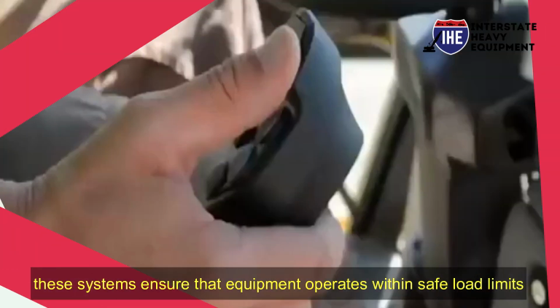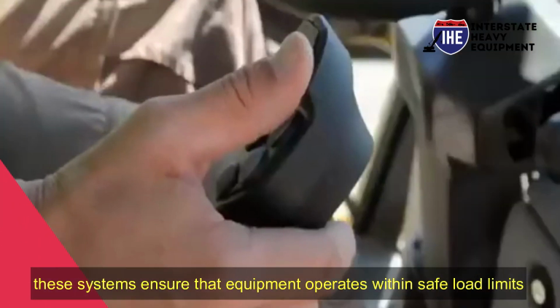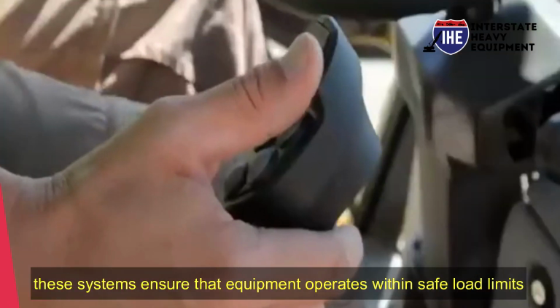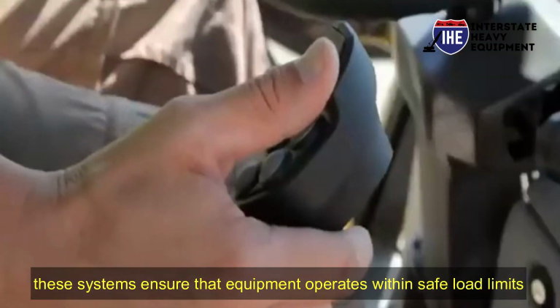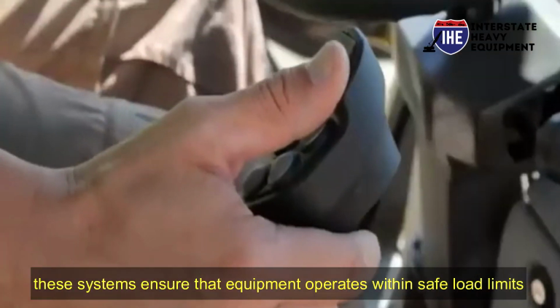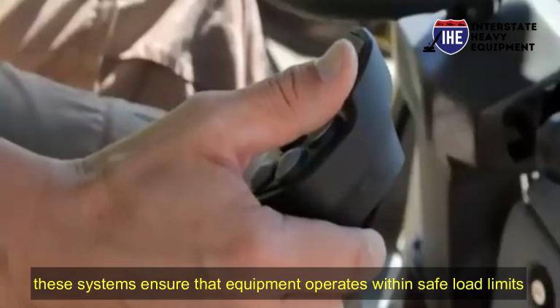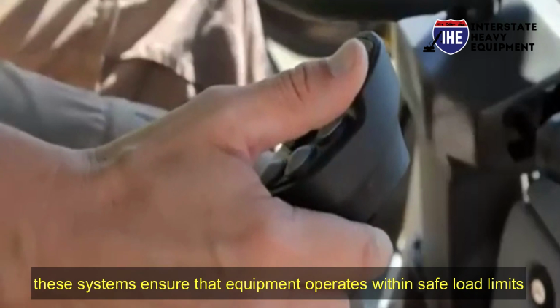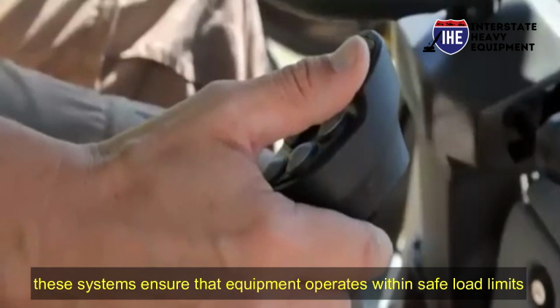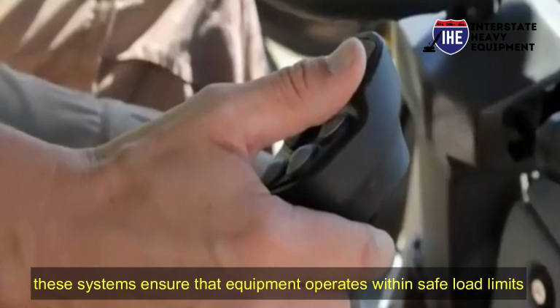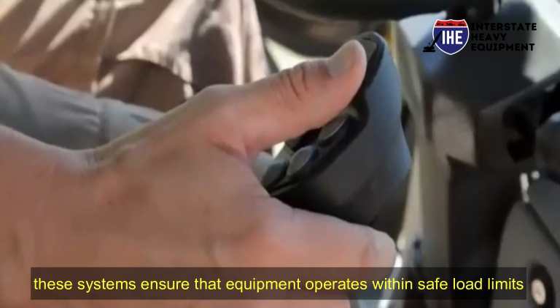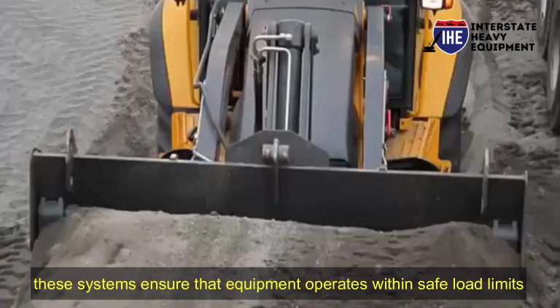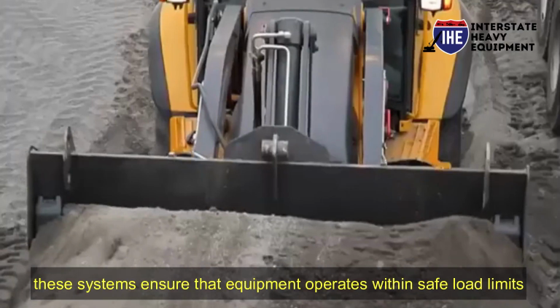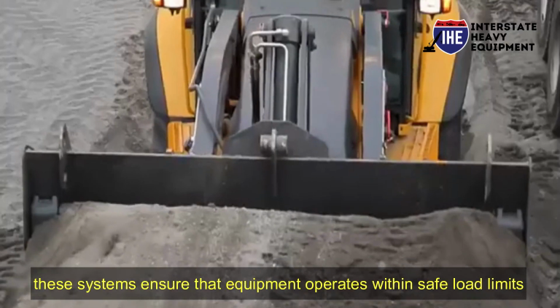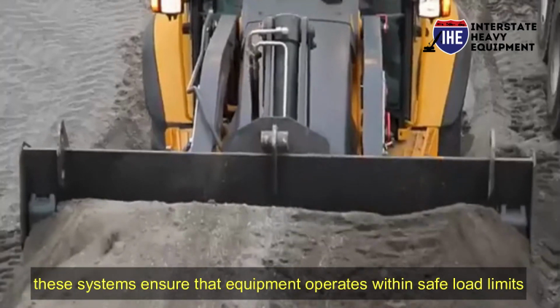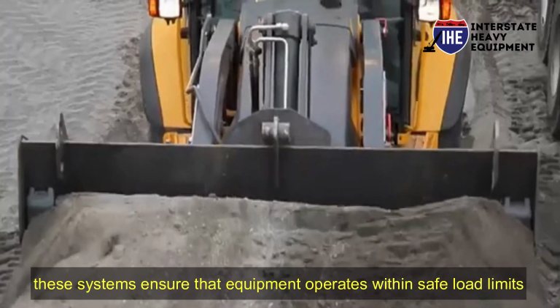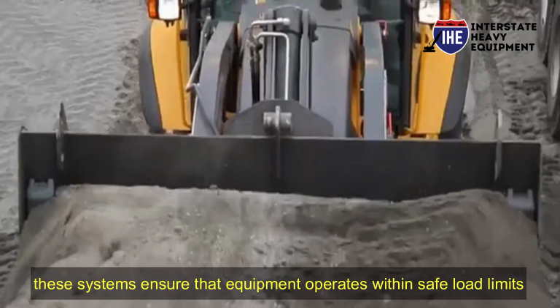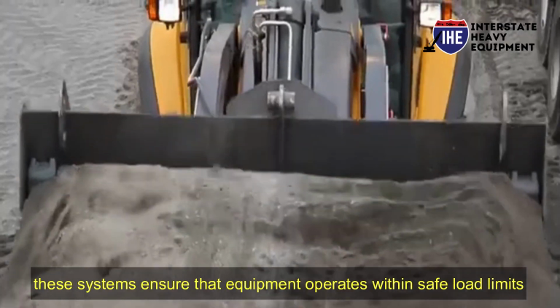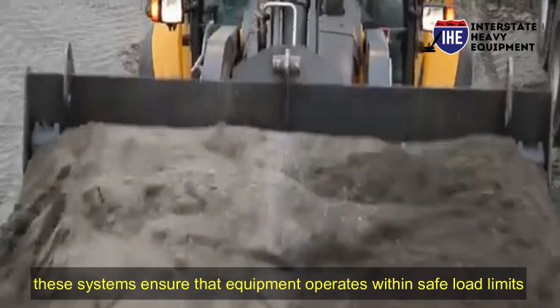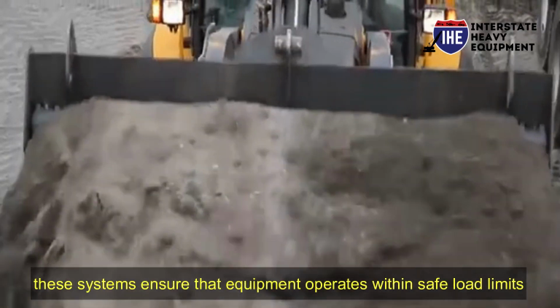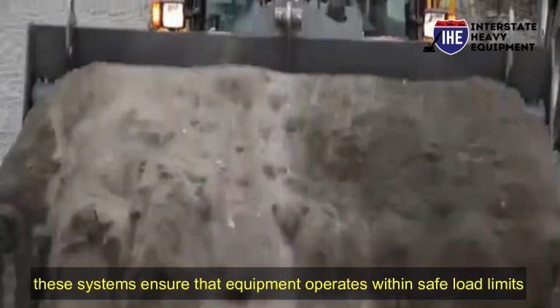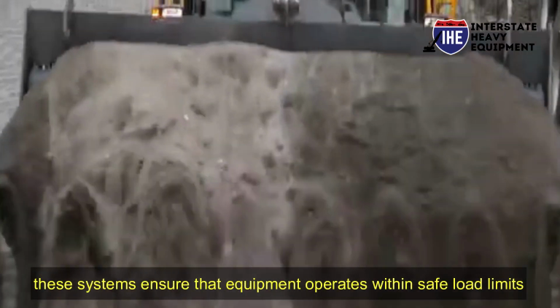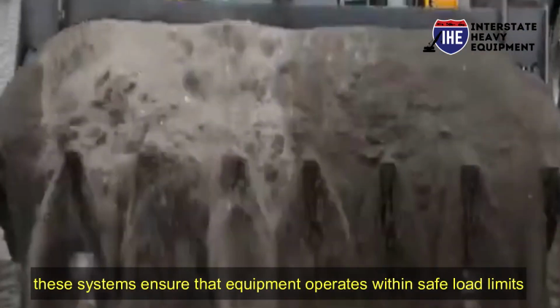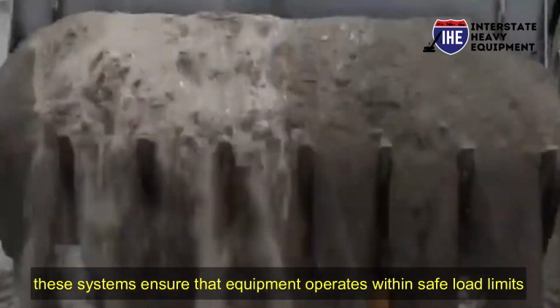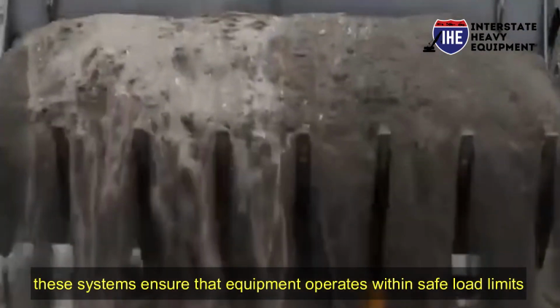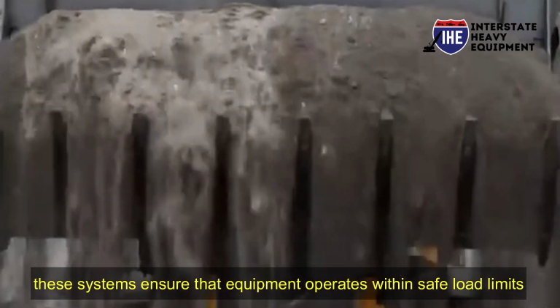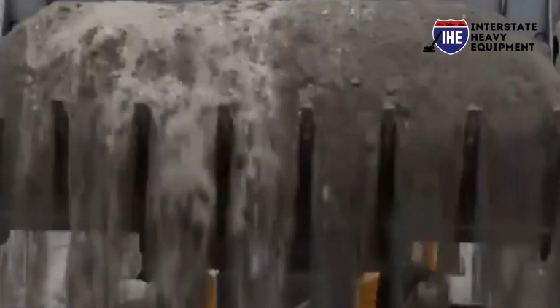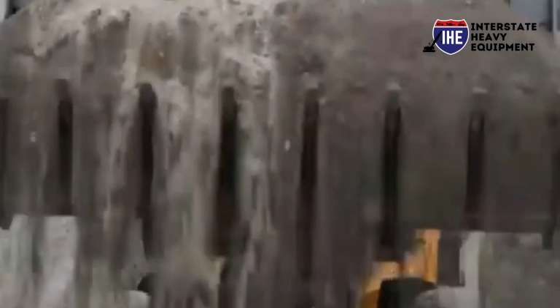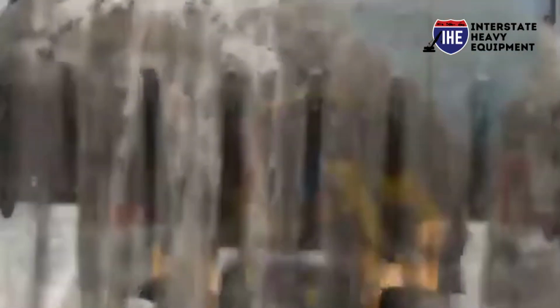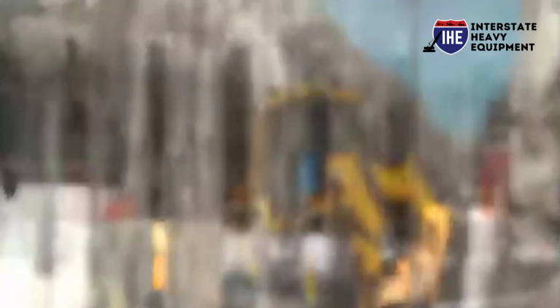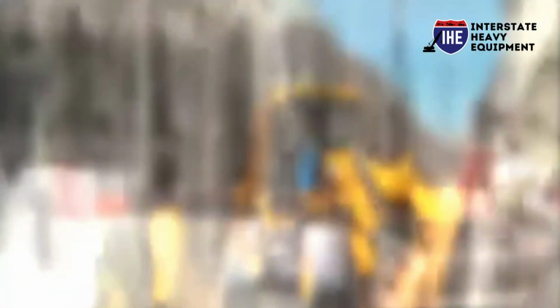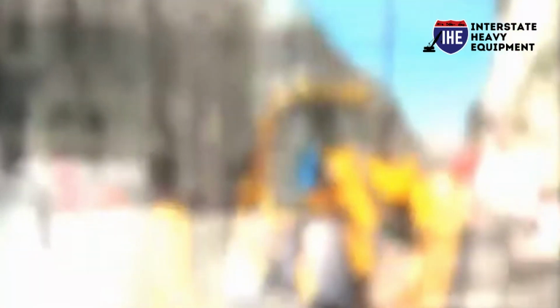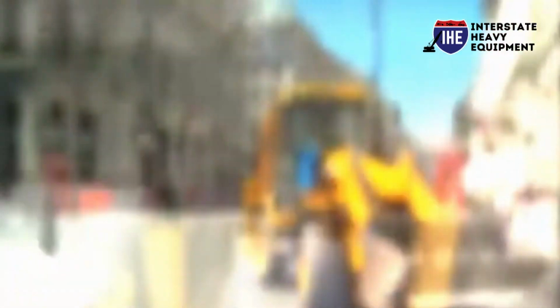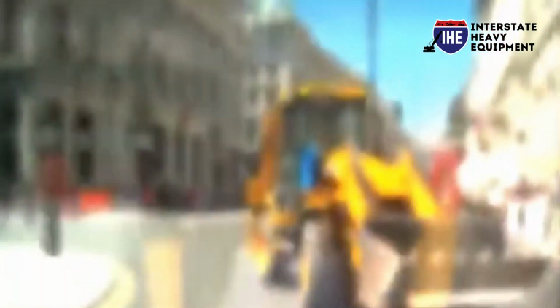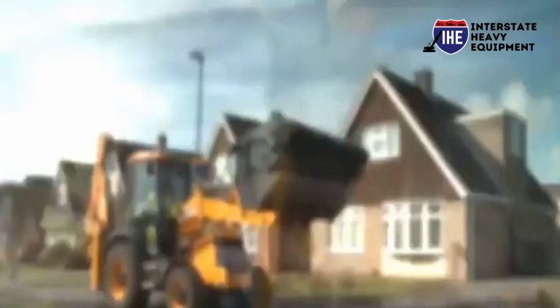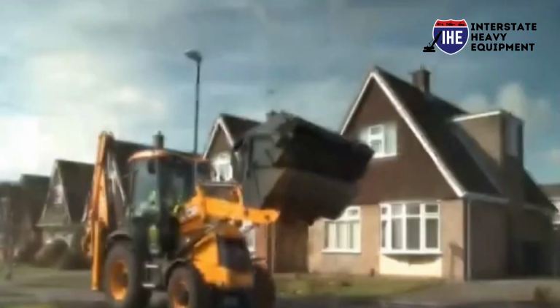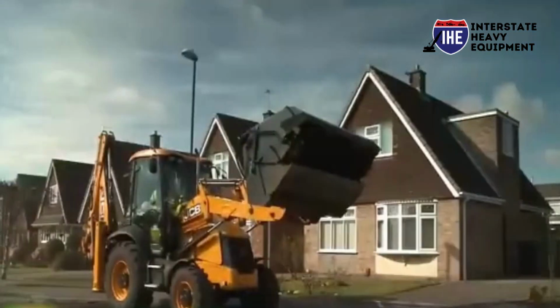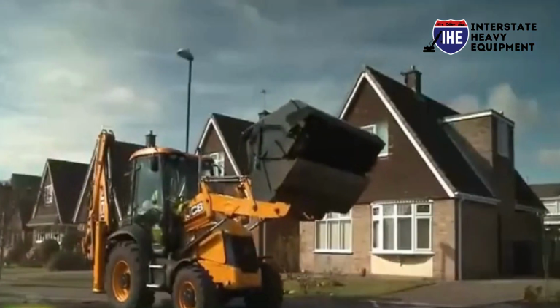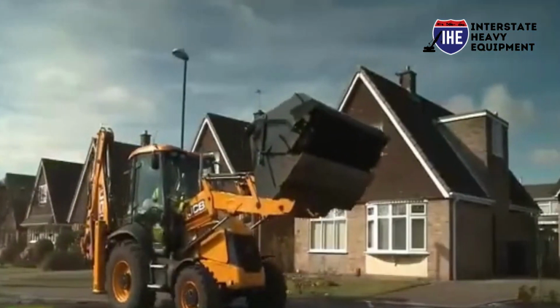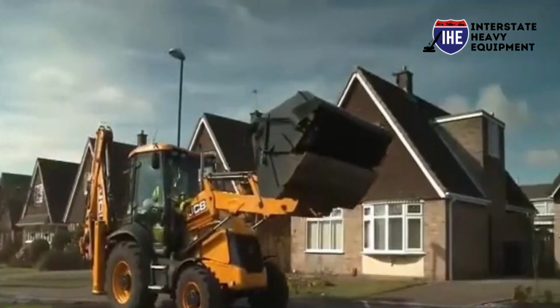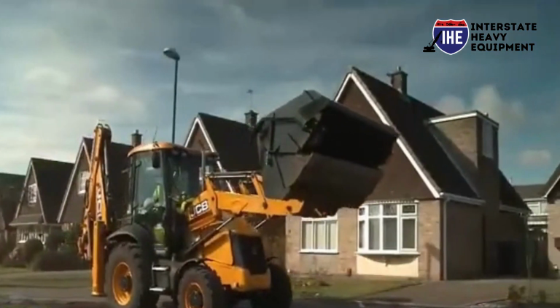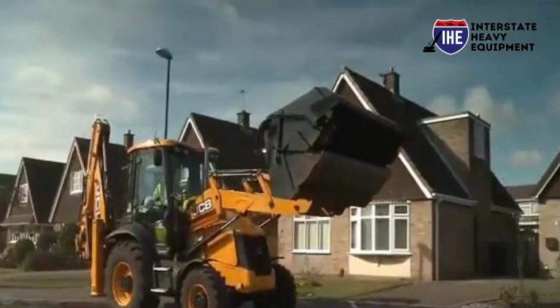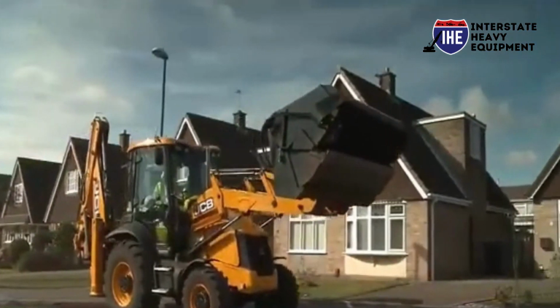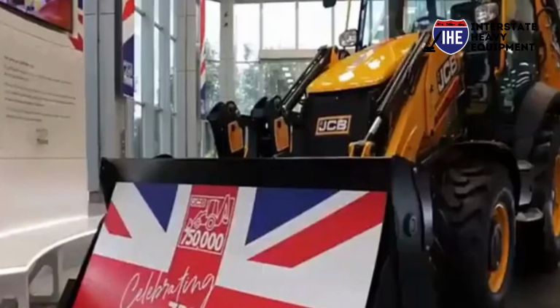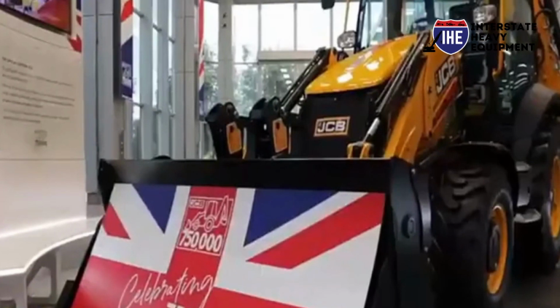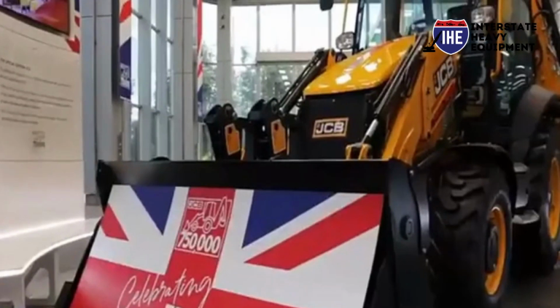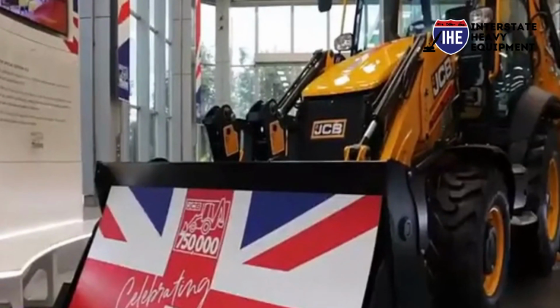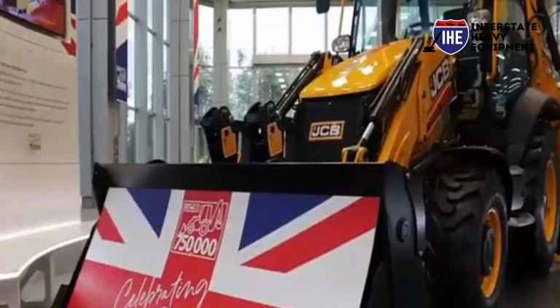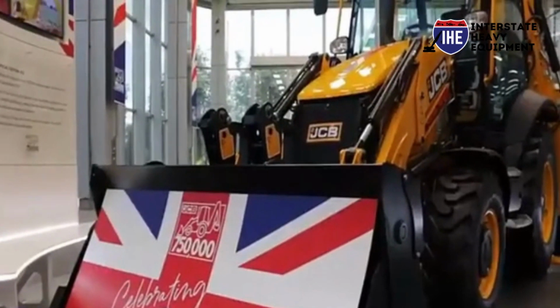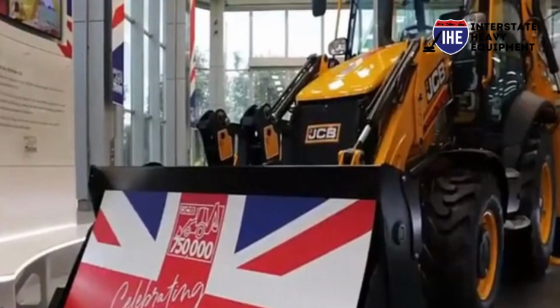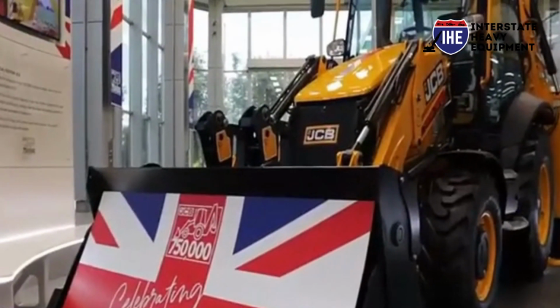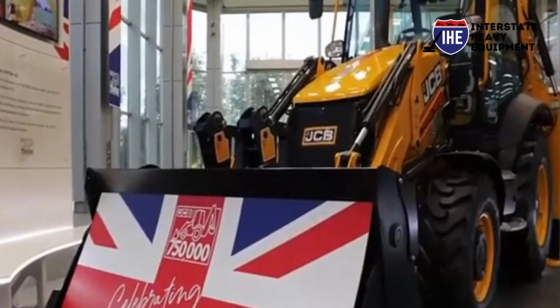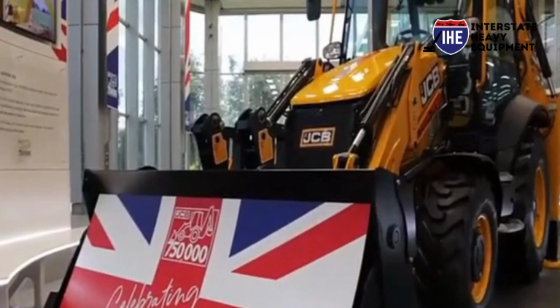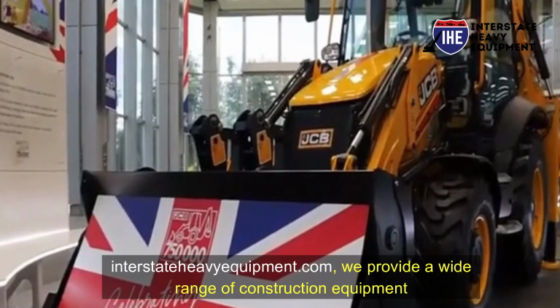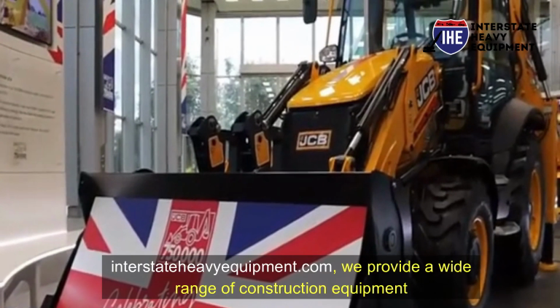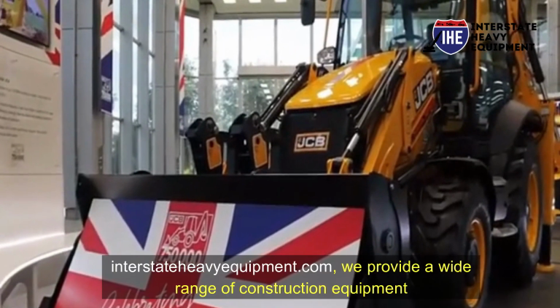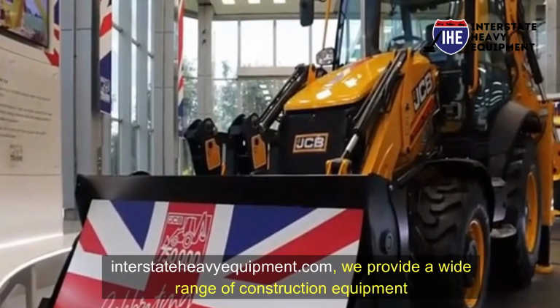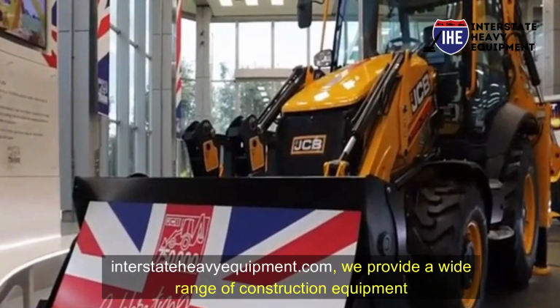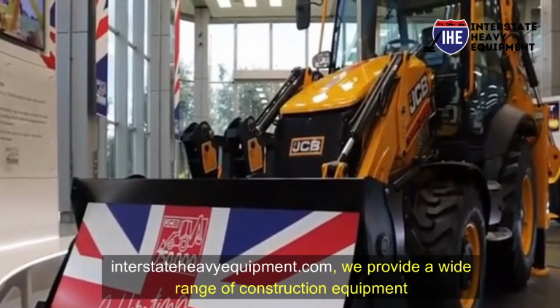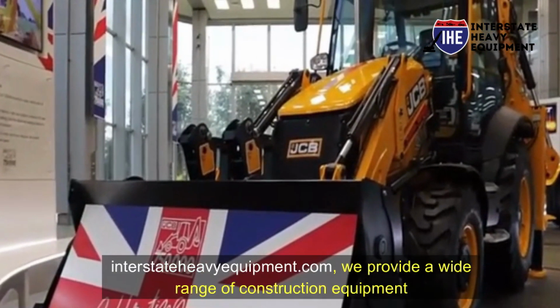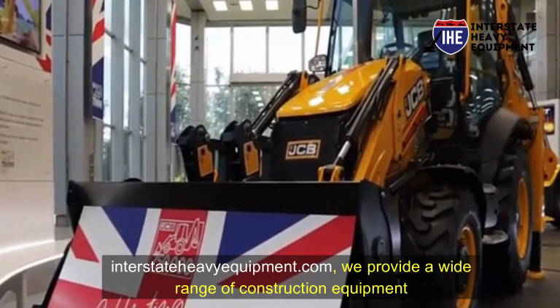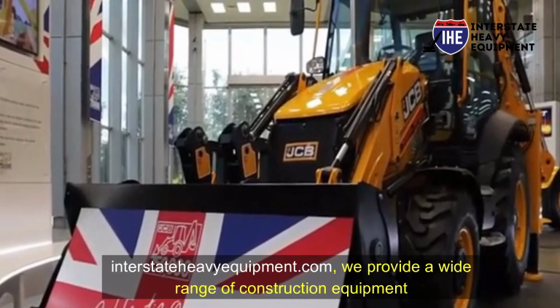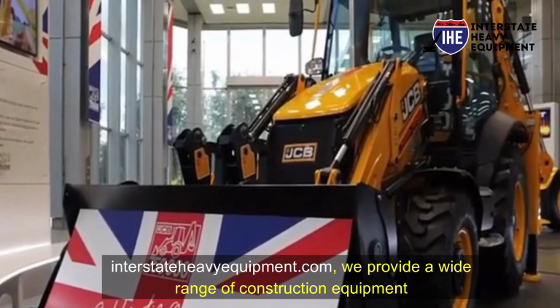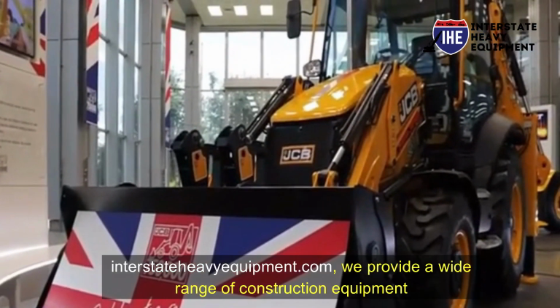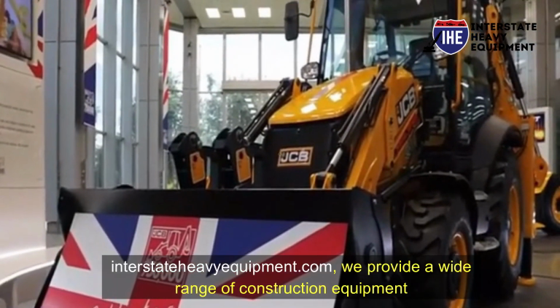Number six: load management technology. Prevent overloading and maintain stability with load management technology. These systems ensure that equipment operates within safe load limits, reducing the risk of tipping or structural failure.